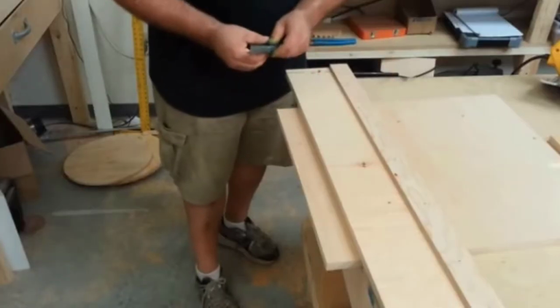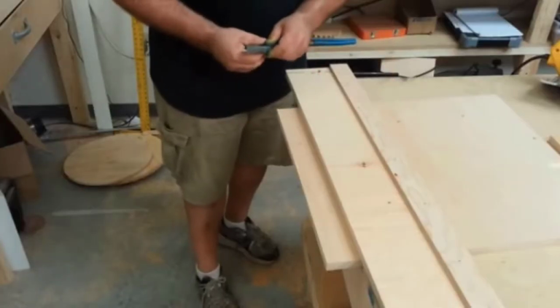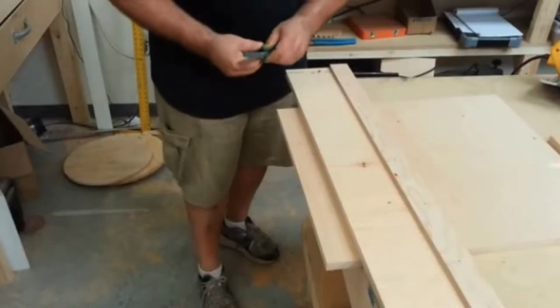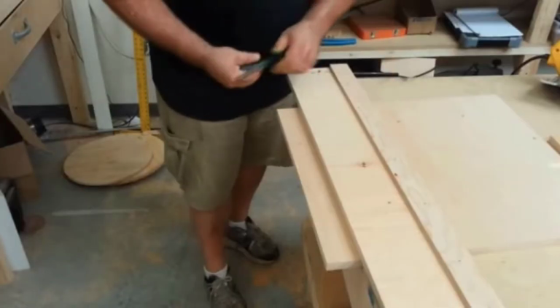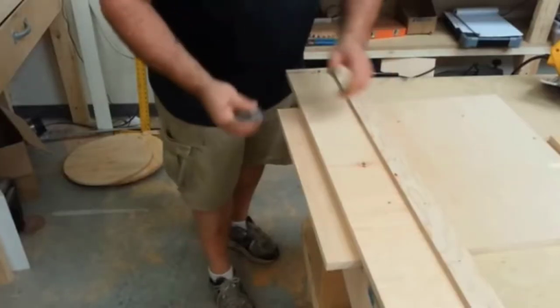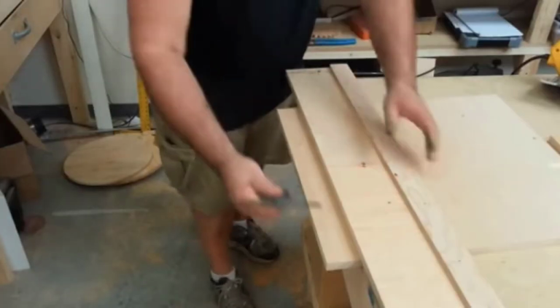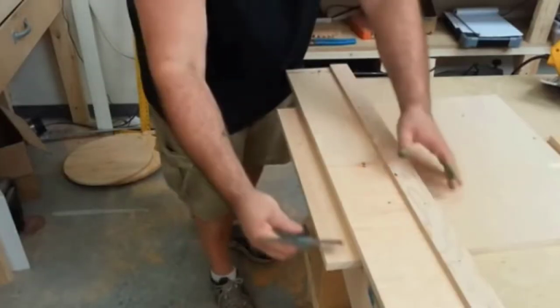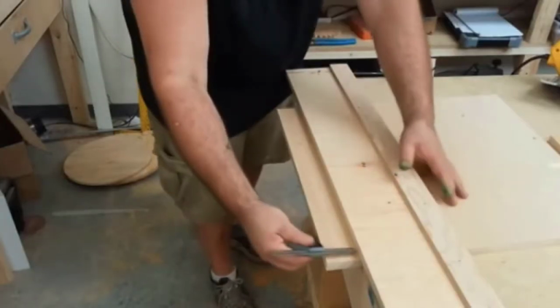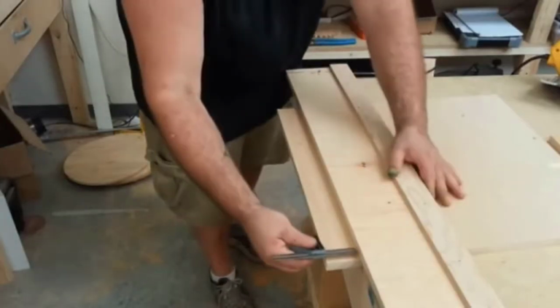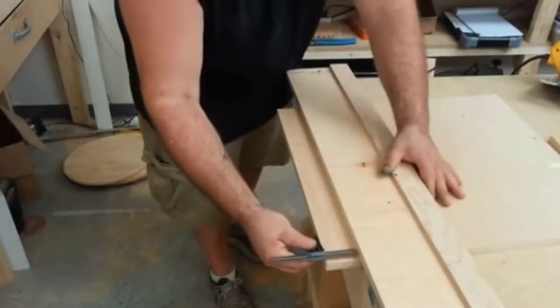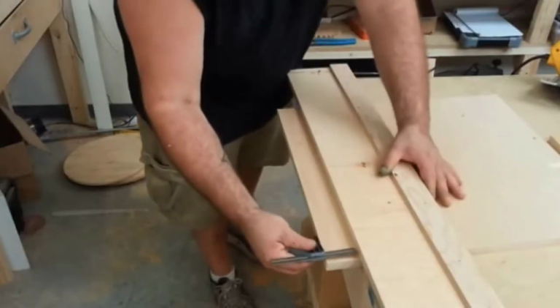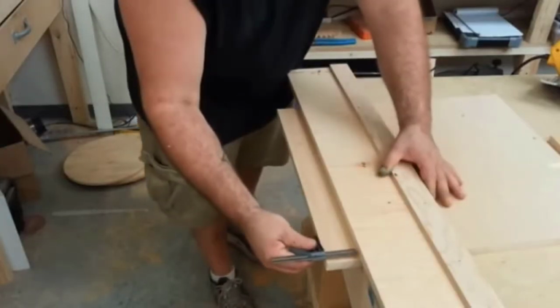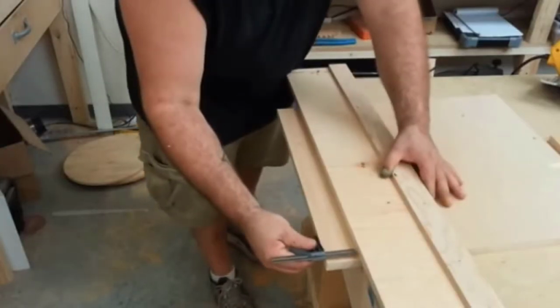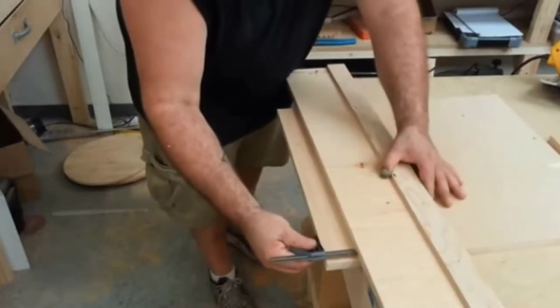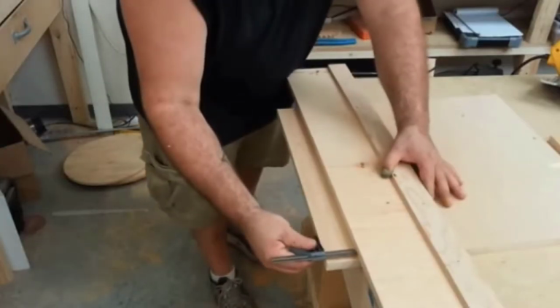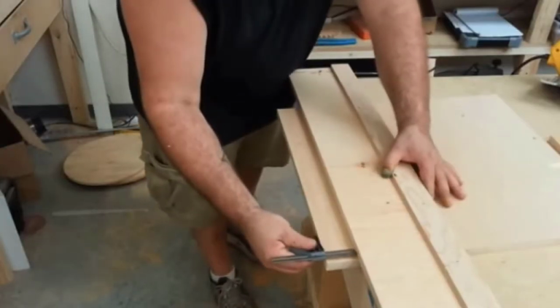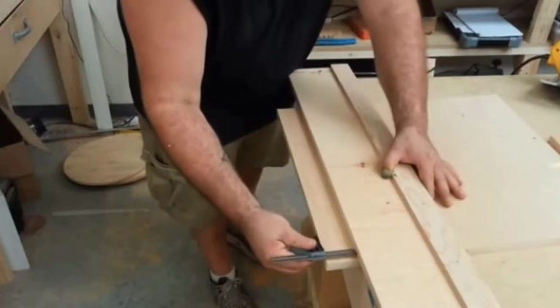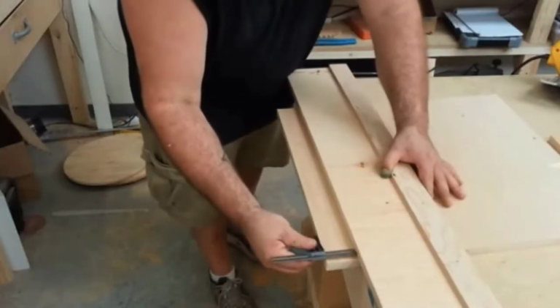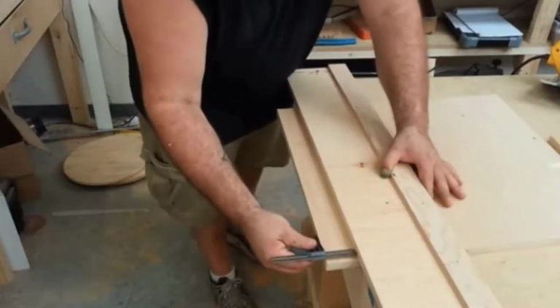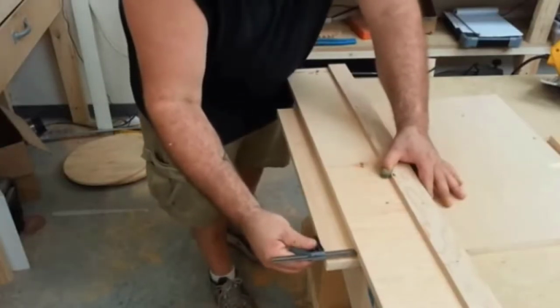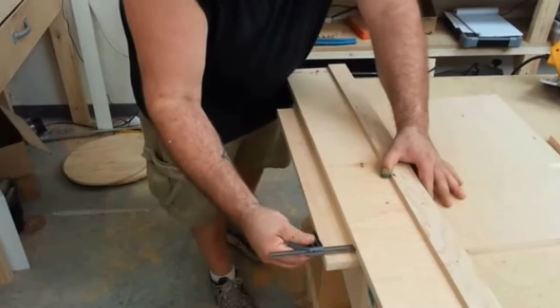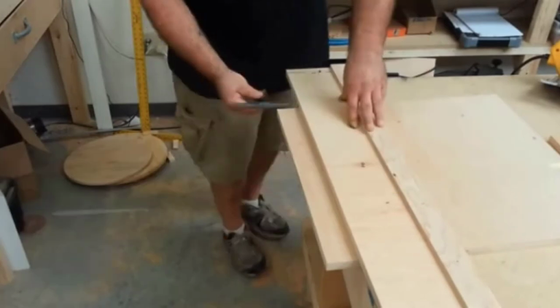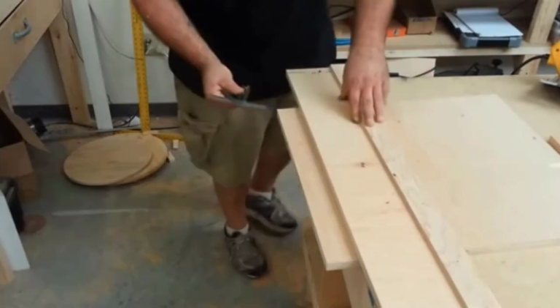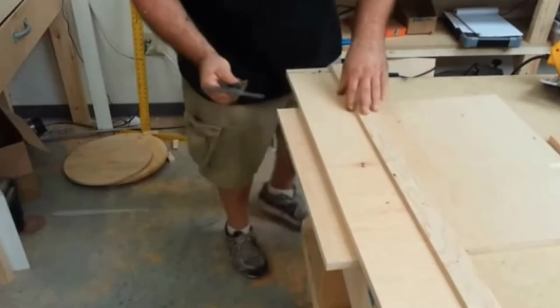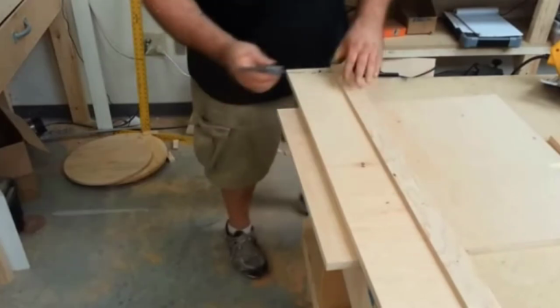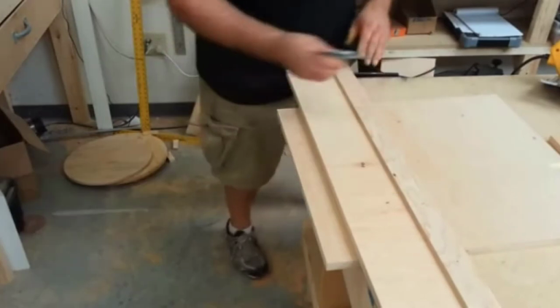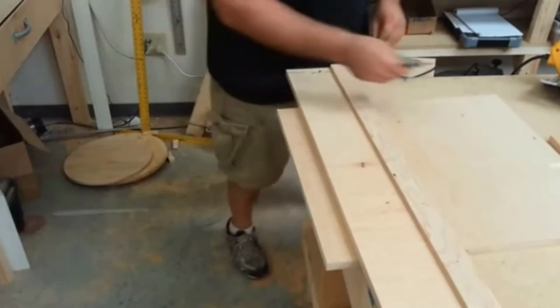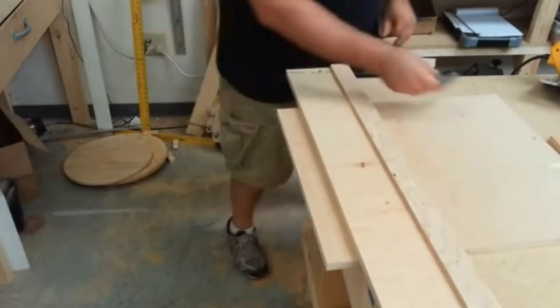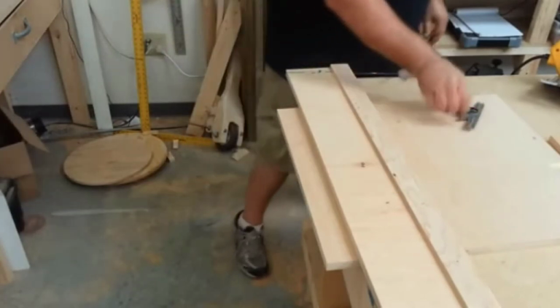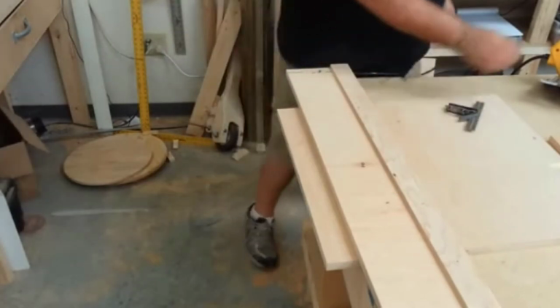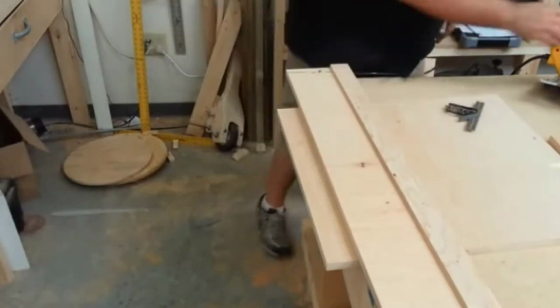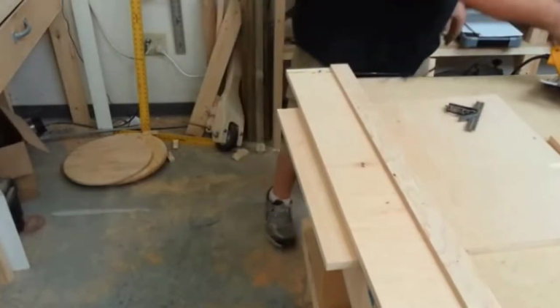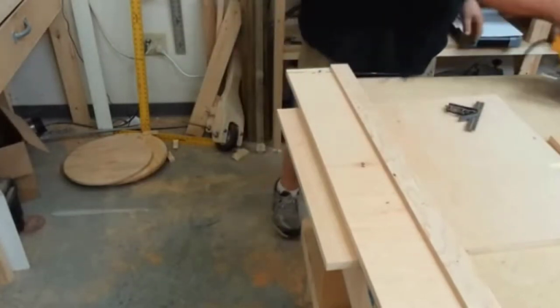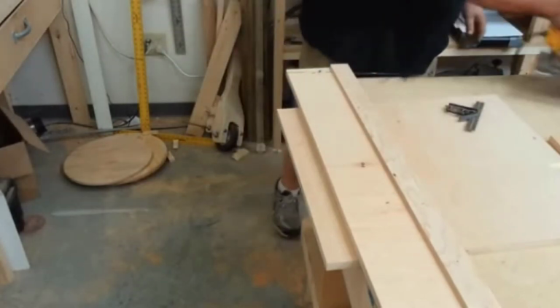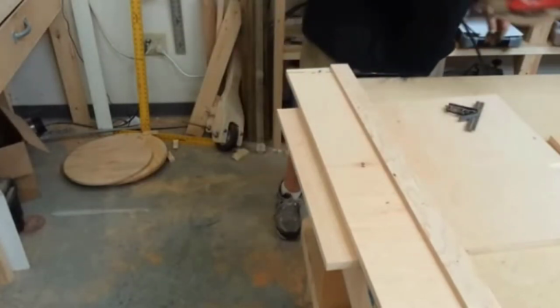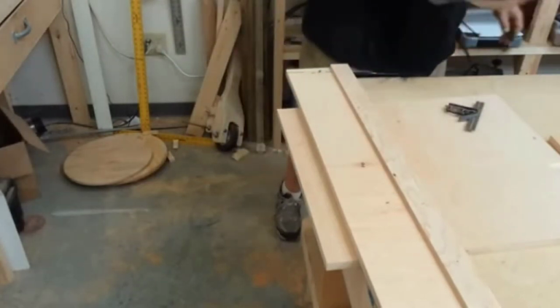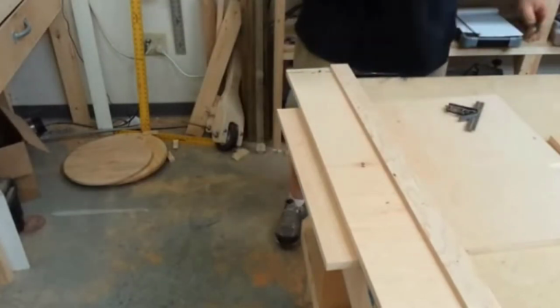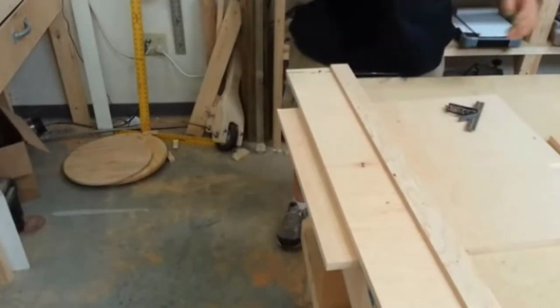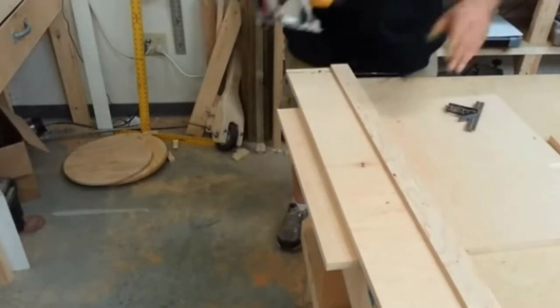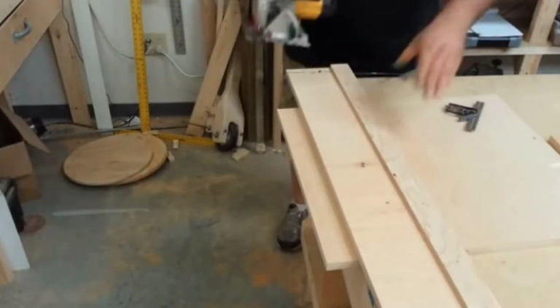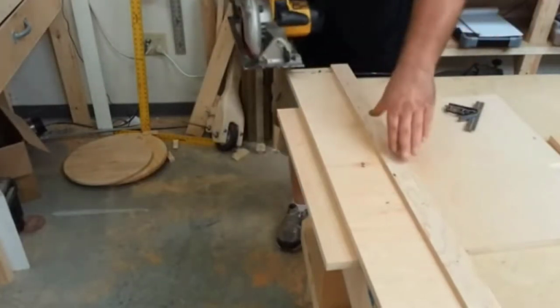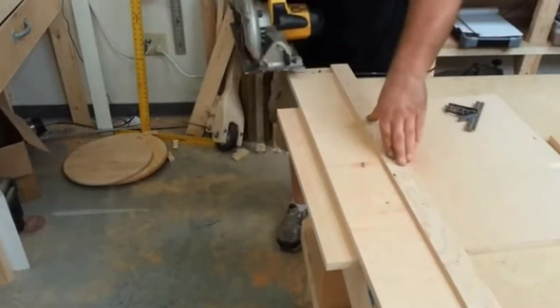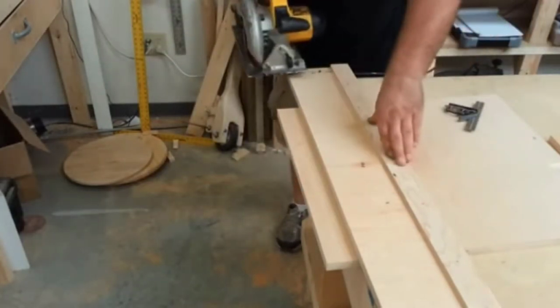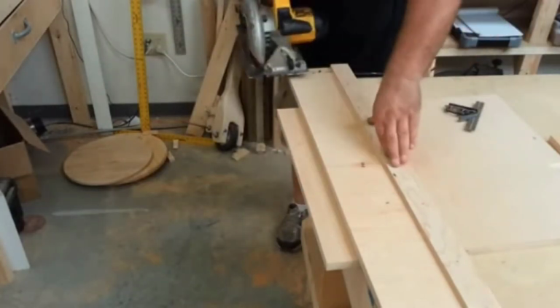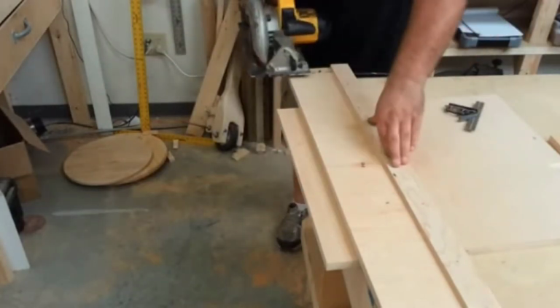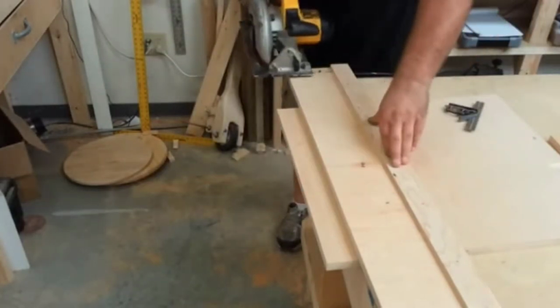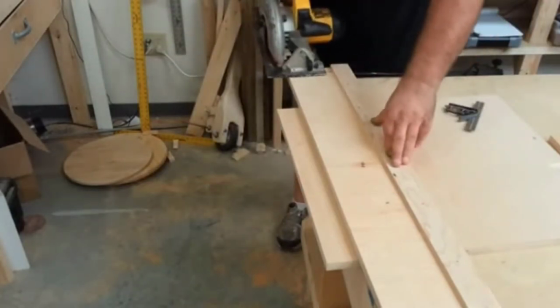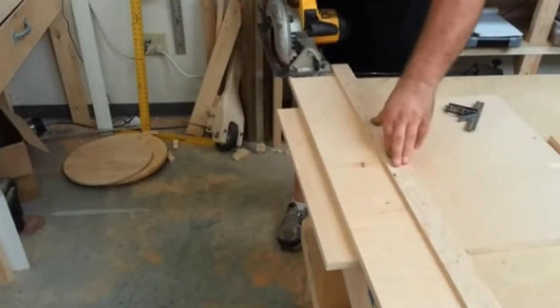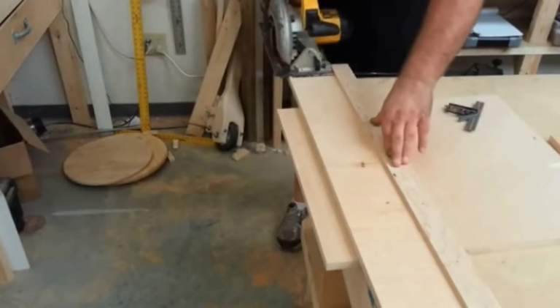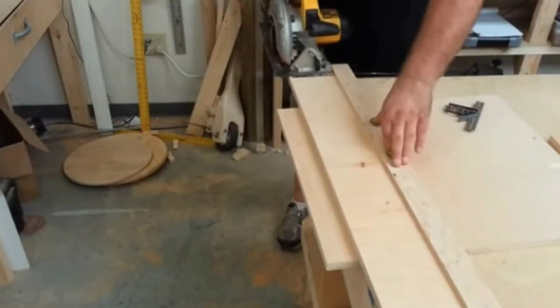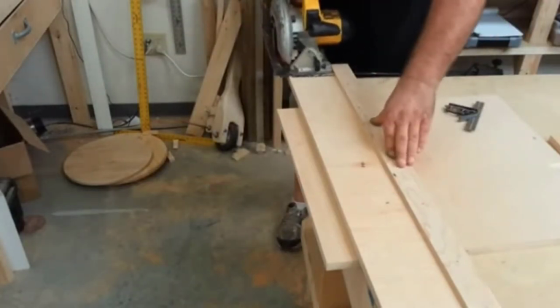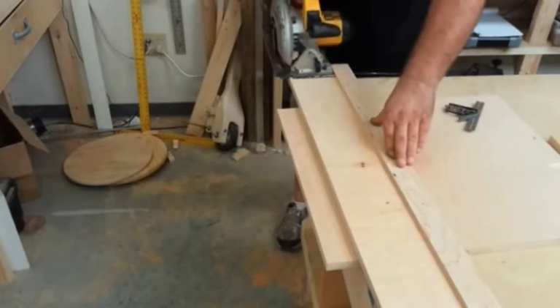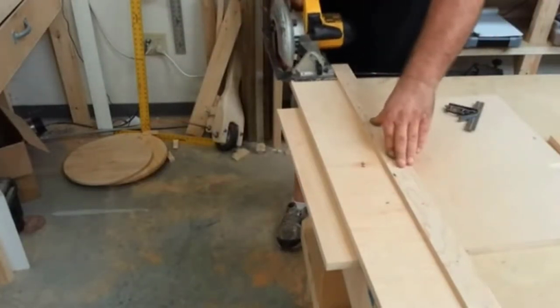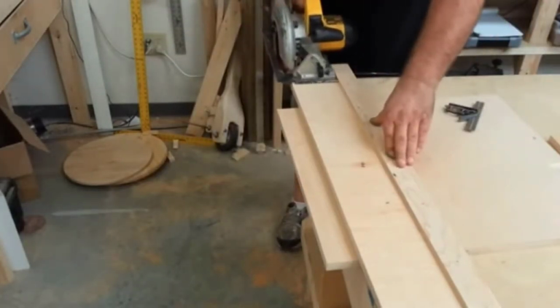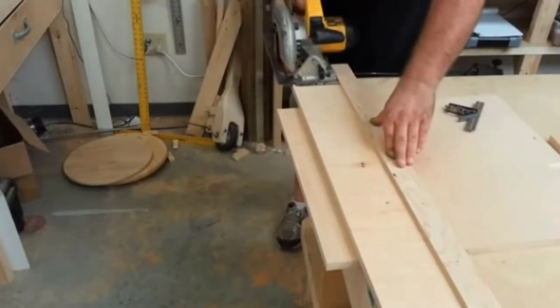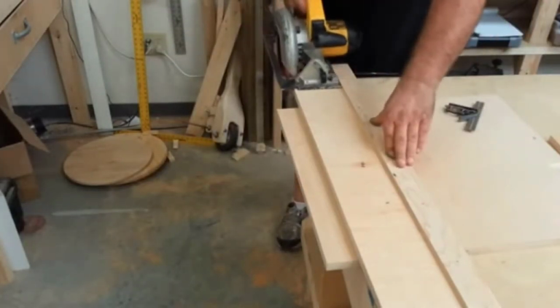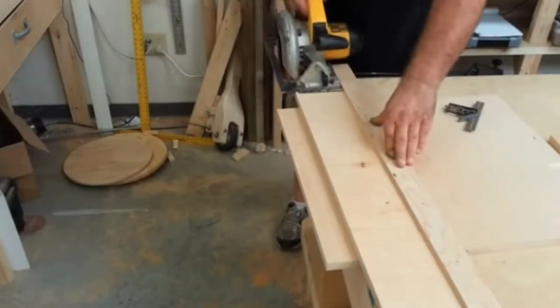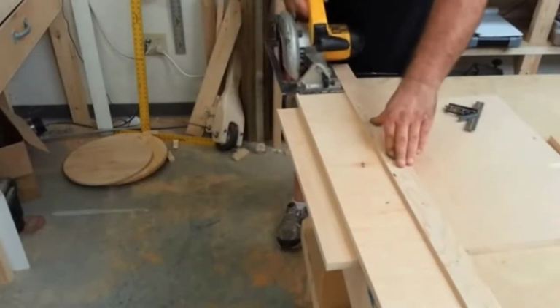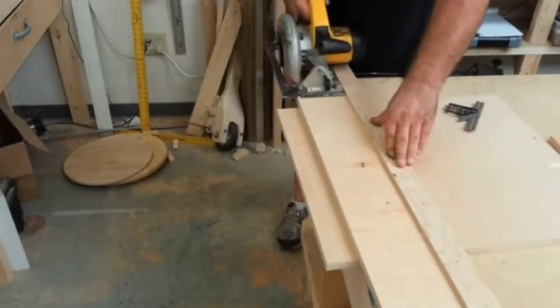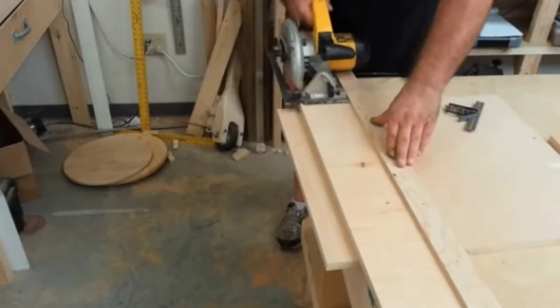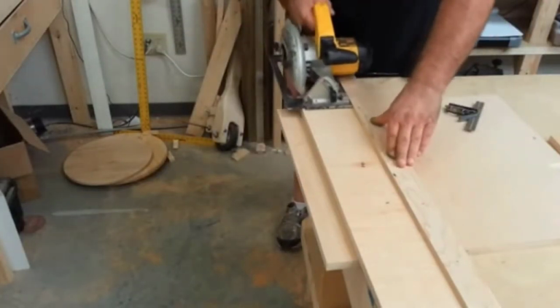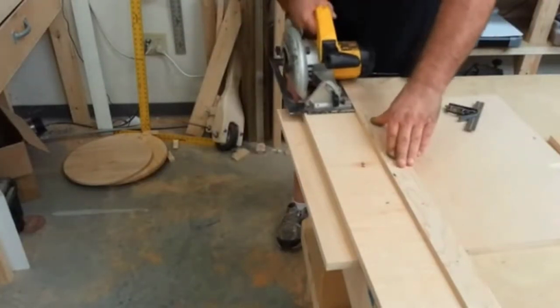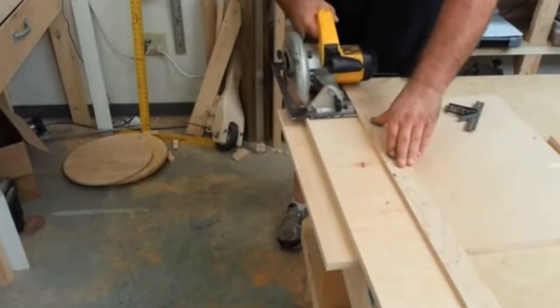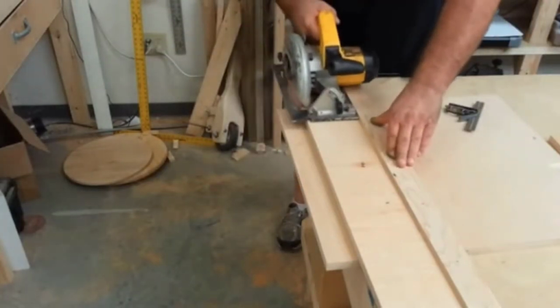The circular saw features a magnesium shoe for better cut control. This base maintains a low weight without losing its durability.